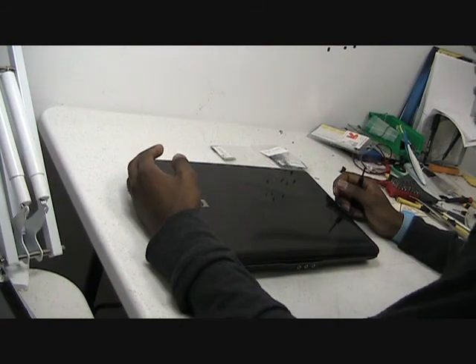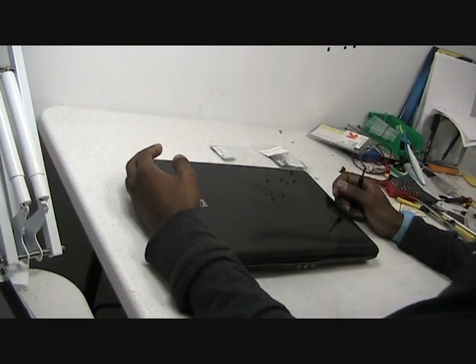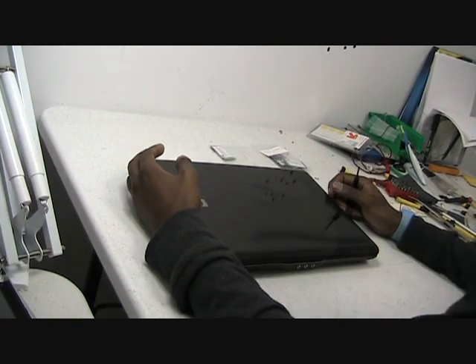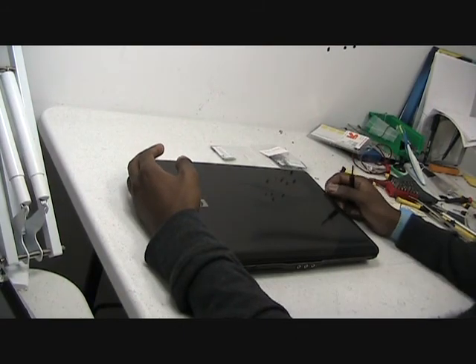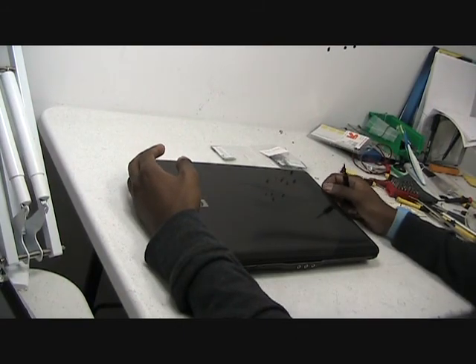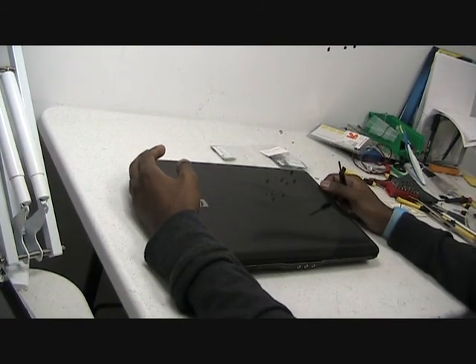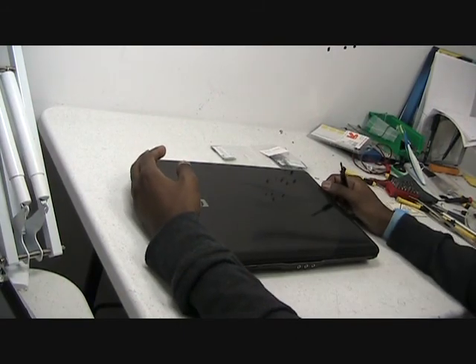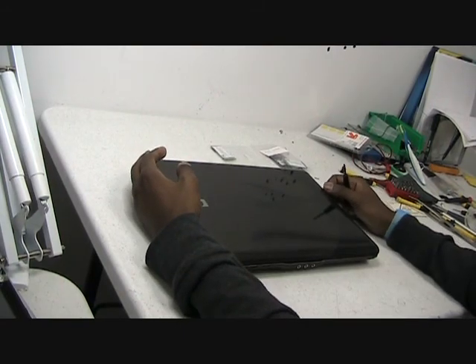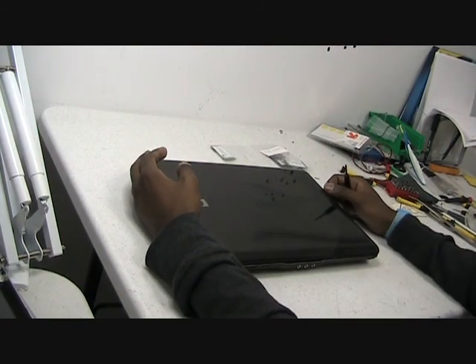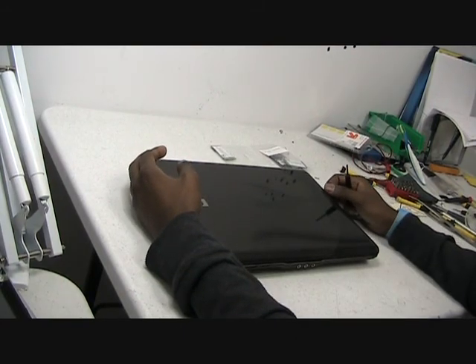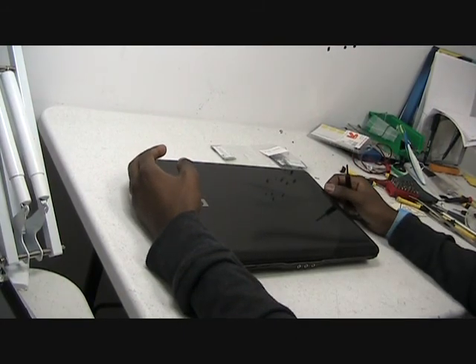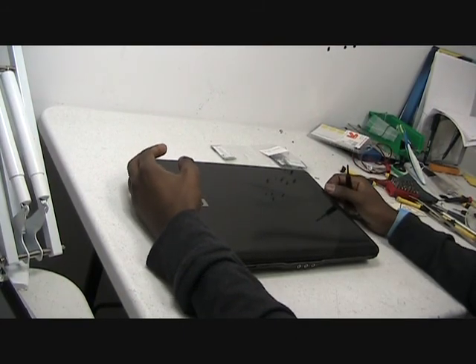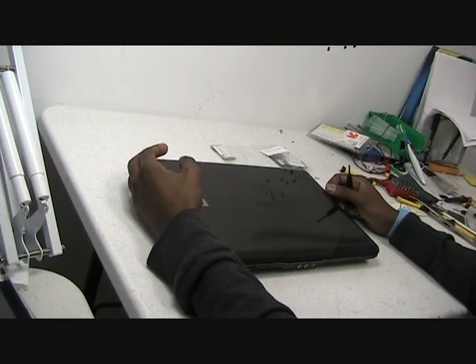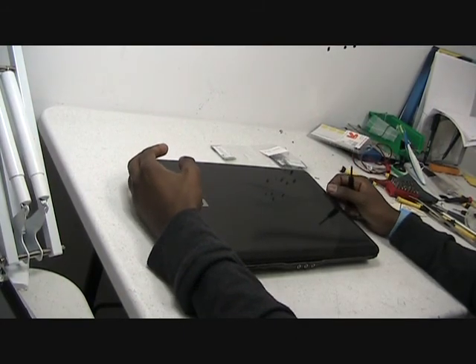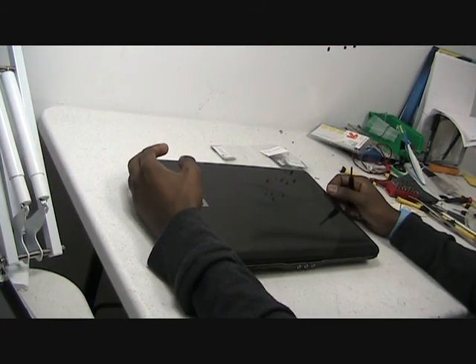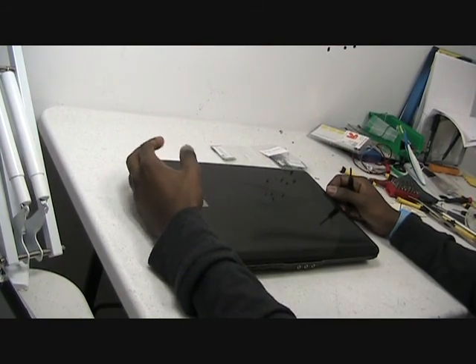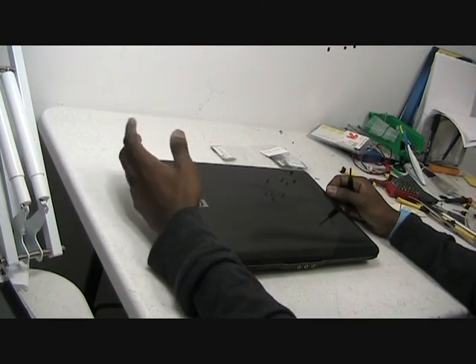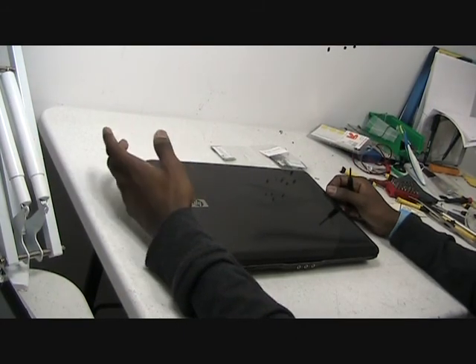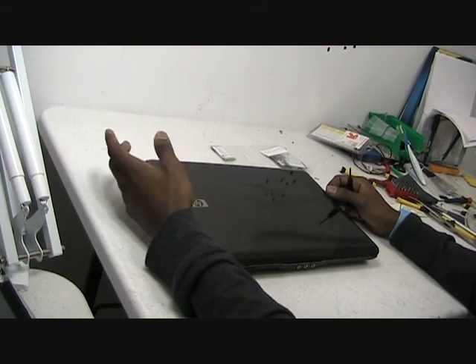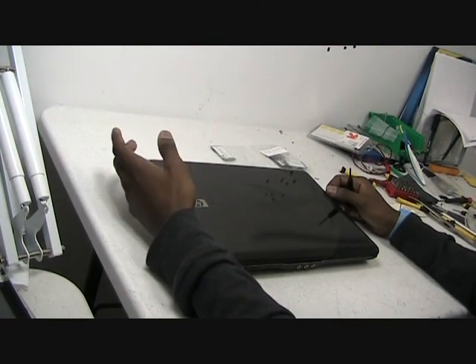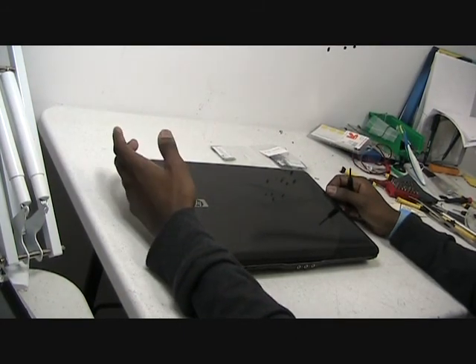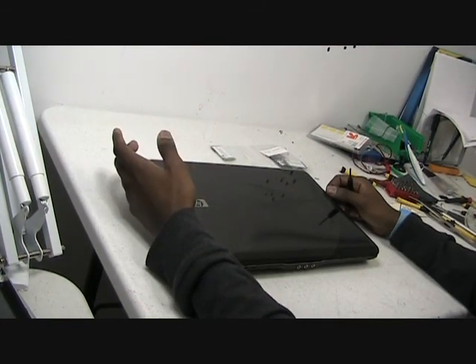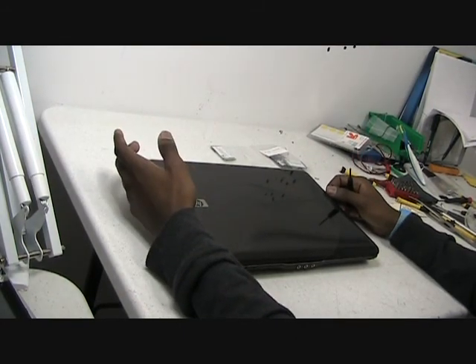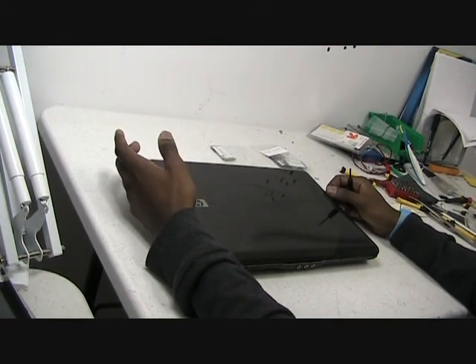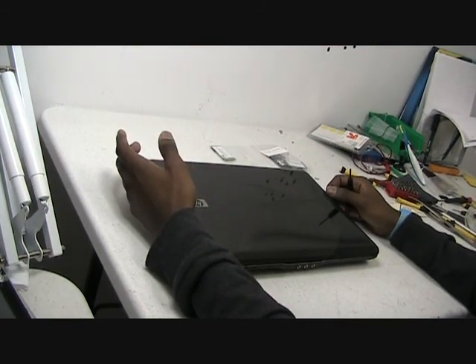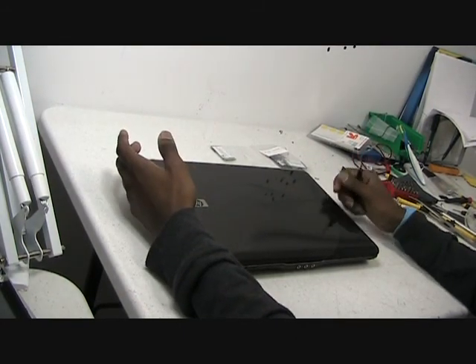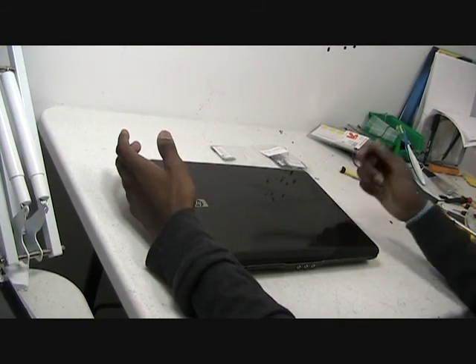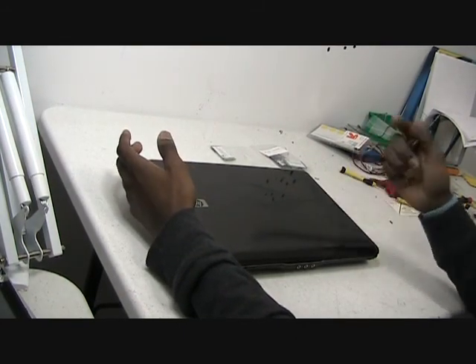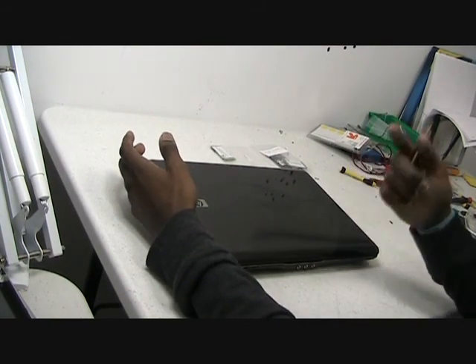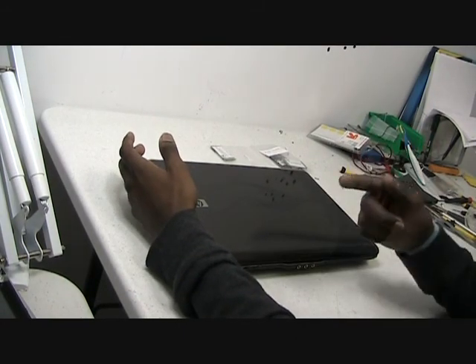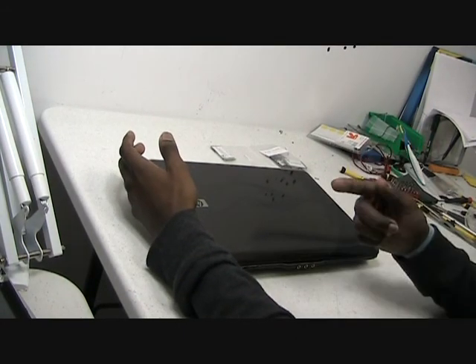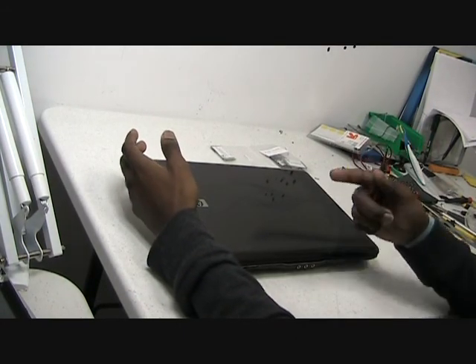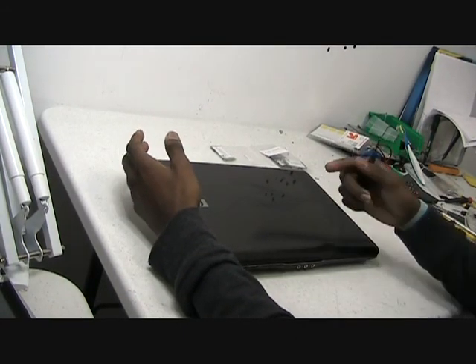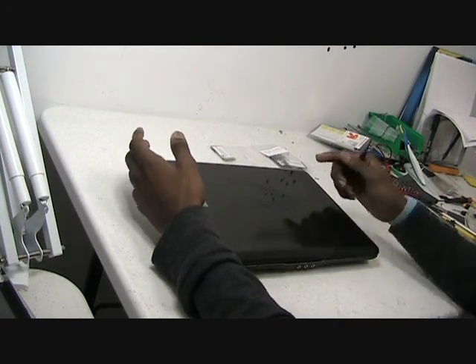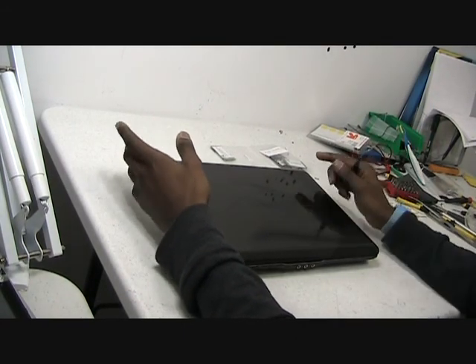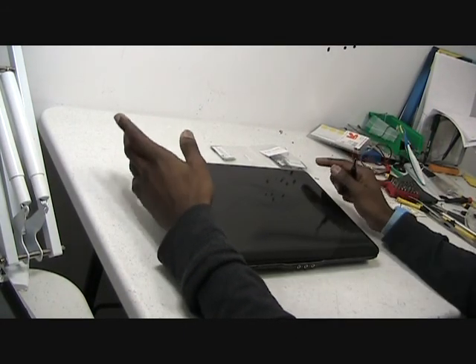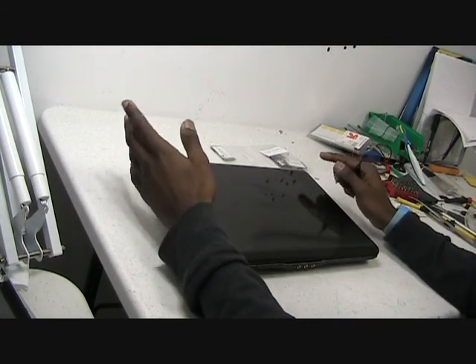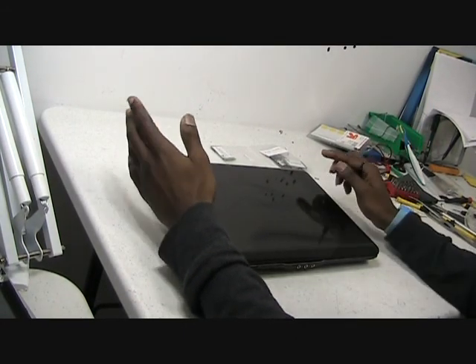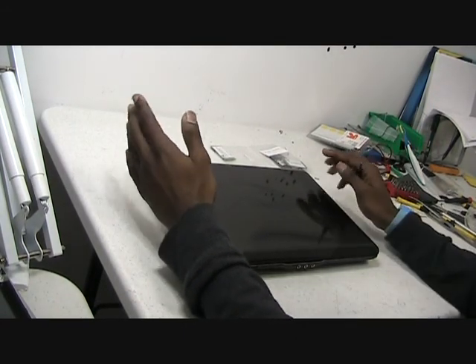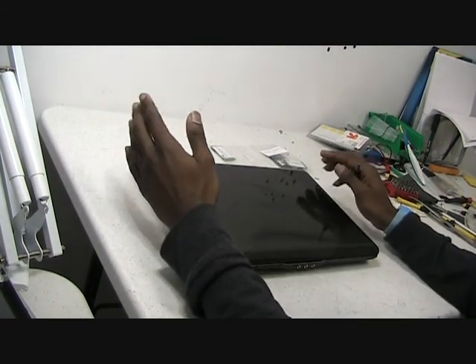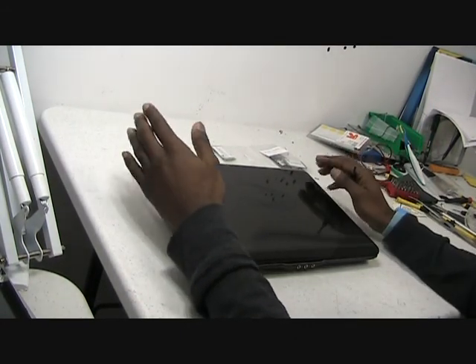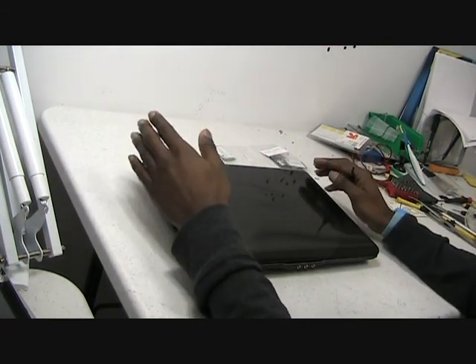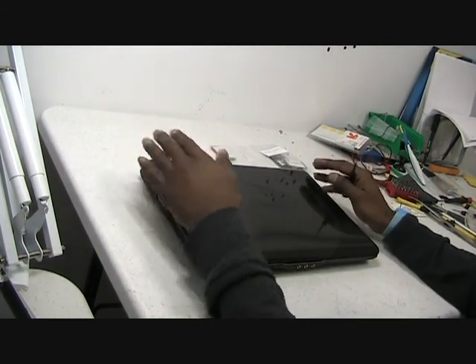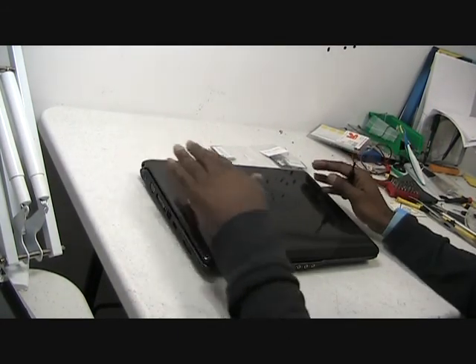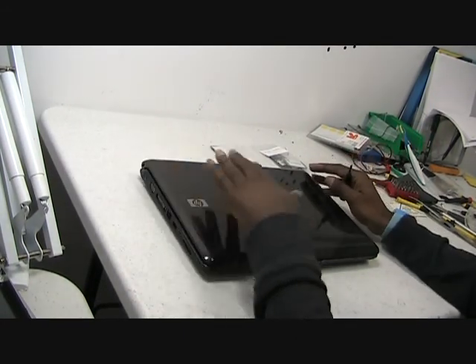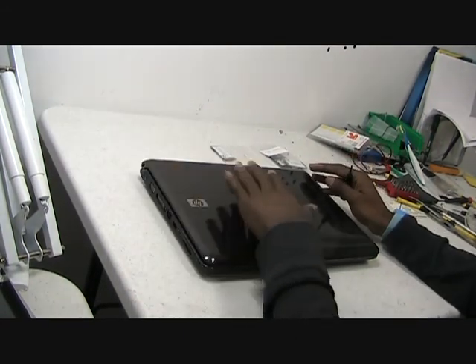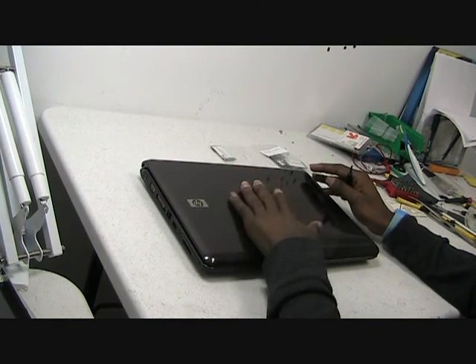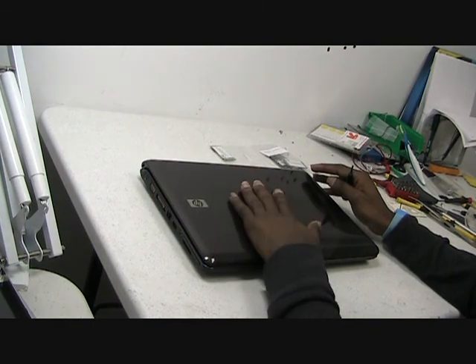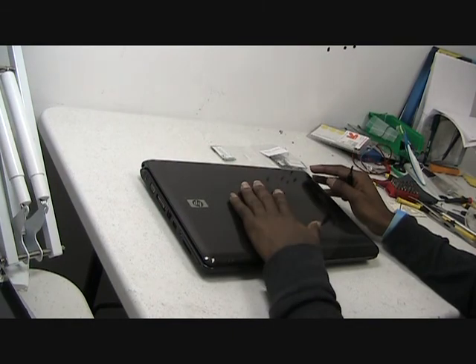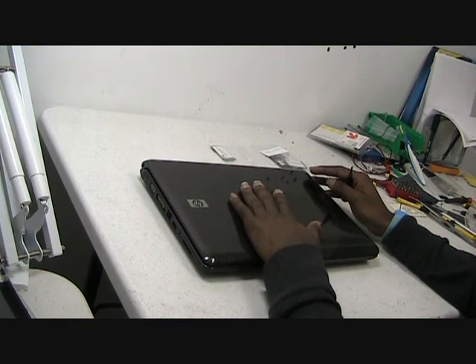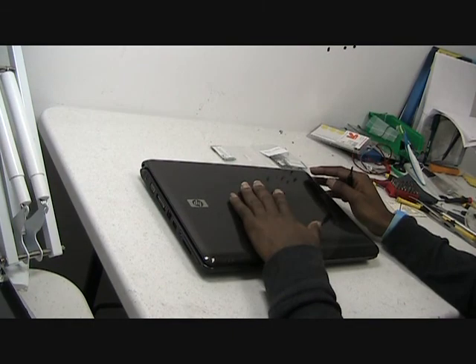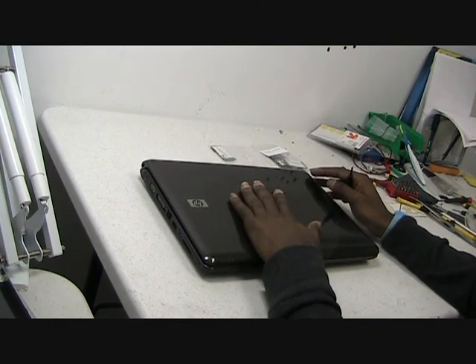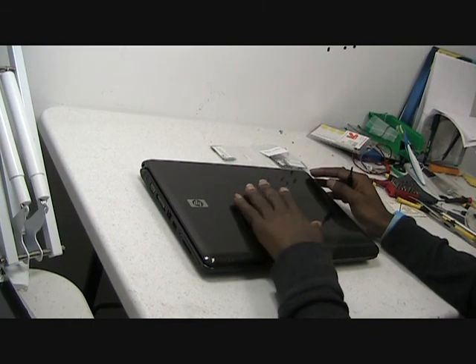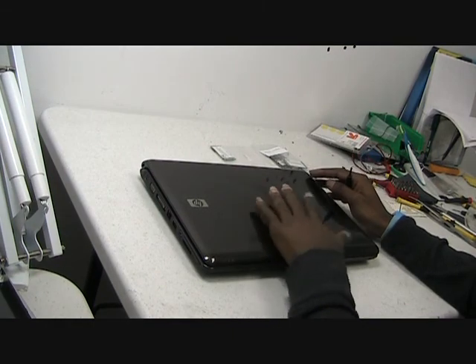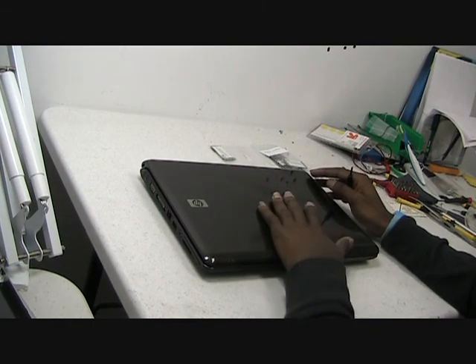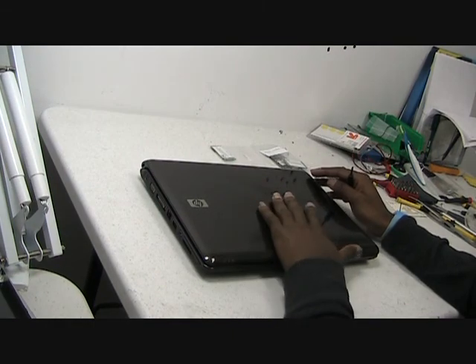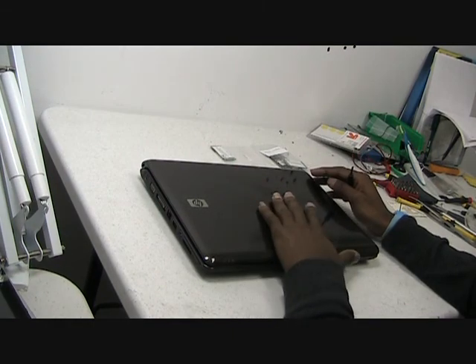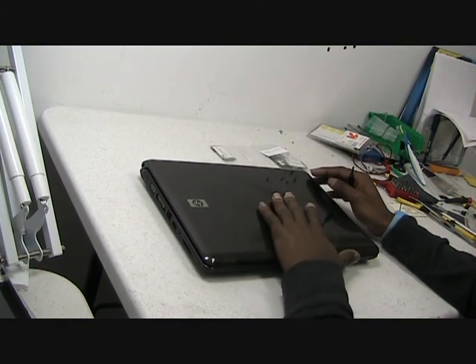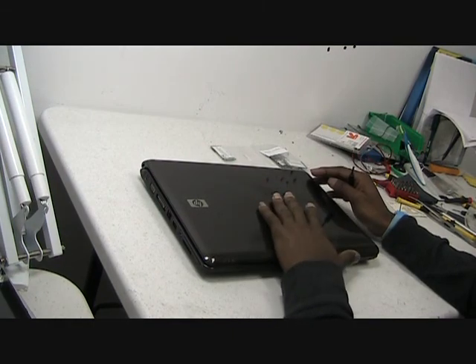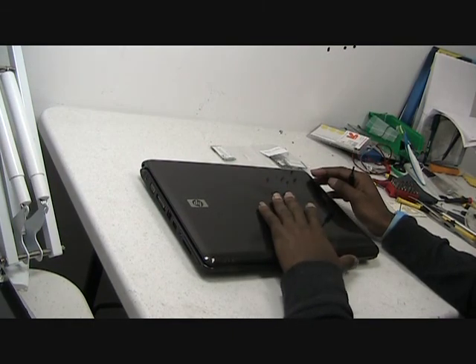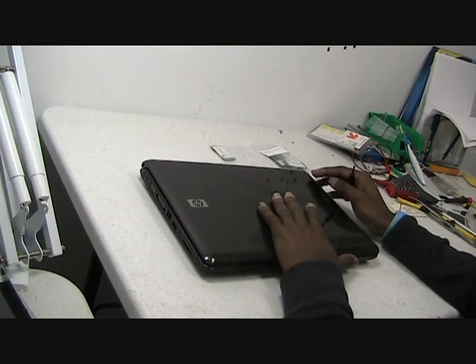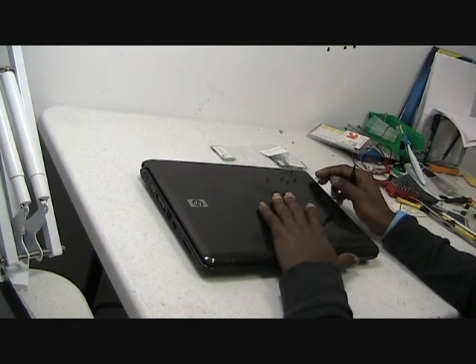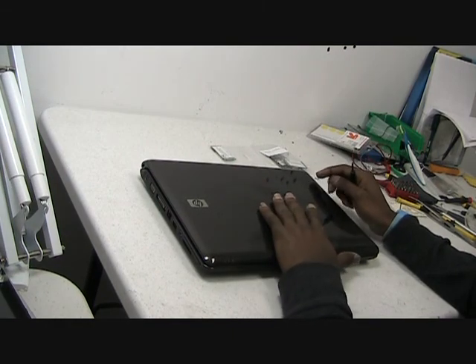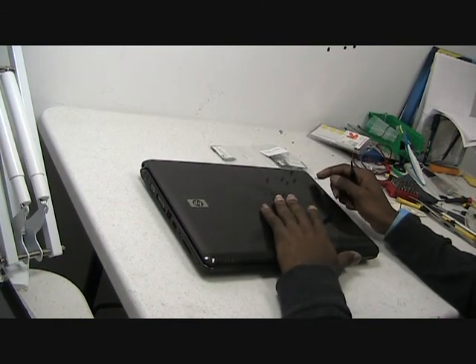Hi there, this is Reginald with Laptop Jacks, showing you how to disassemble the HP DV2000.